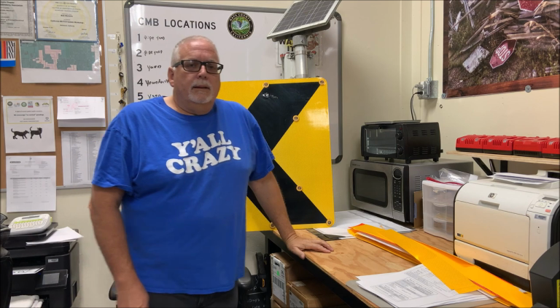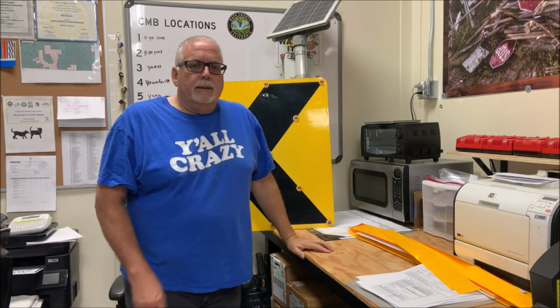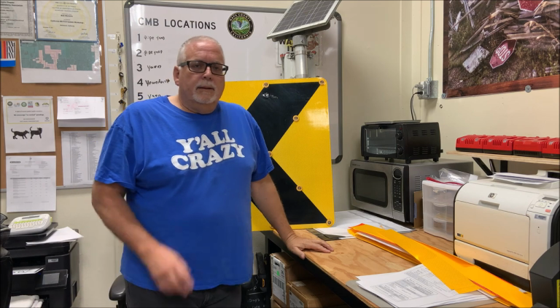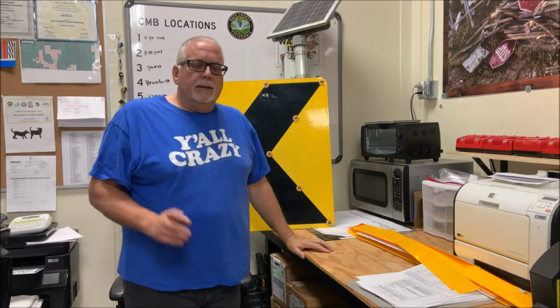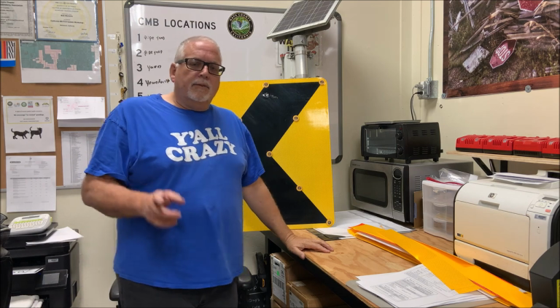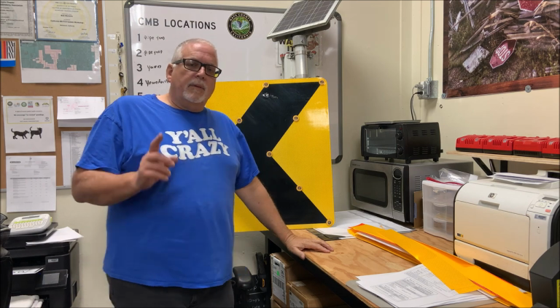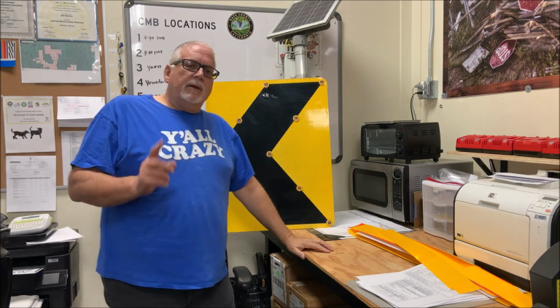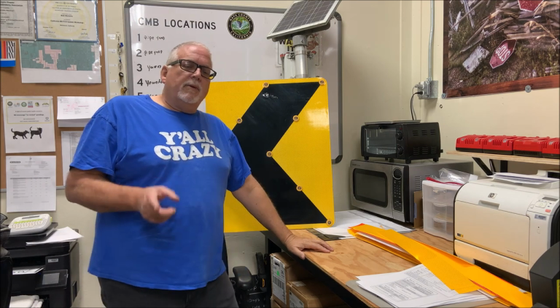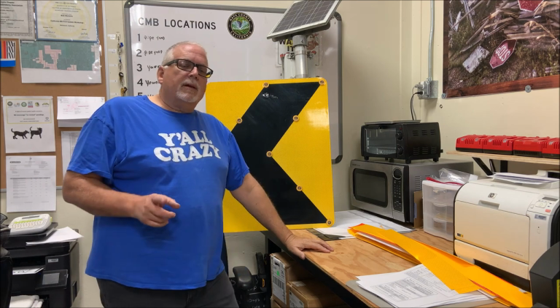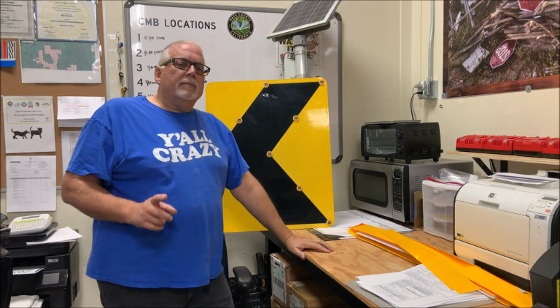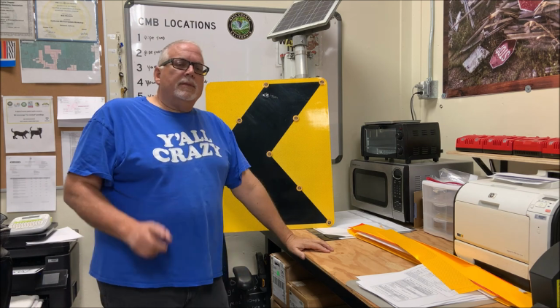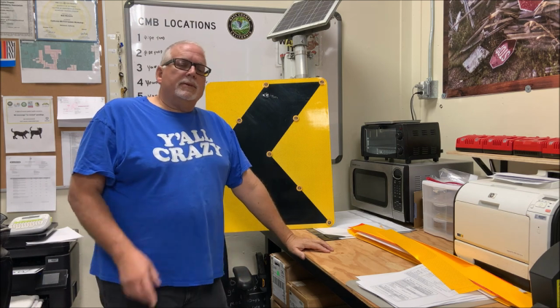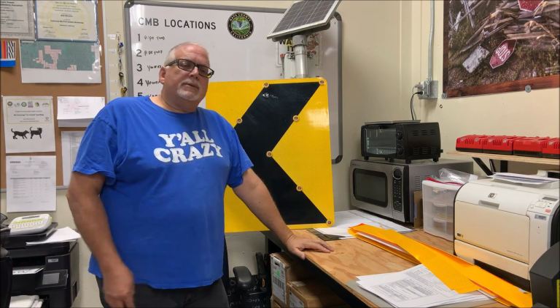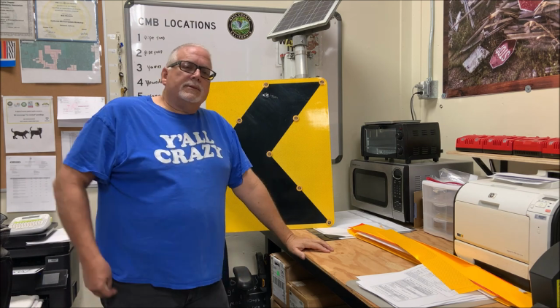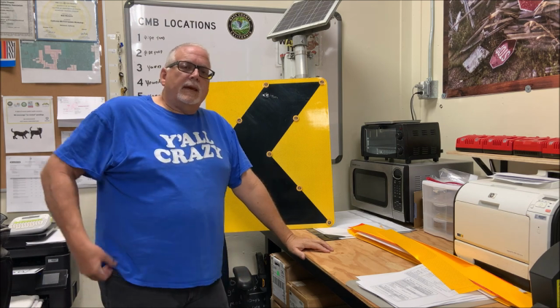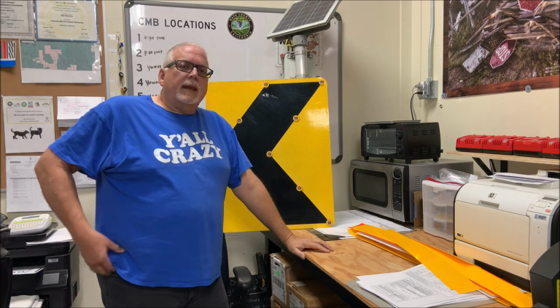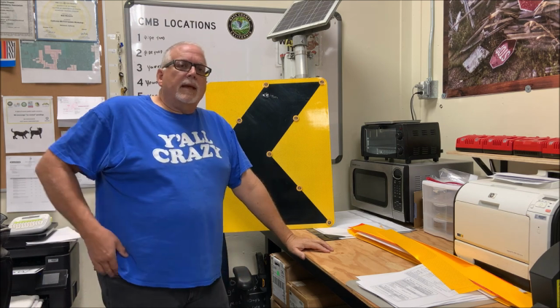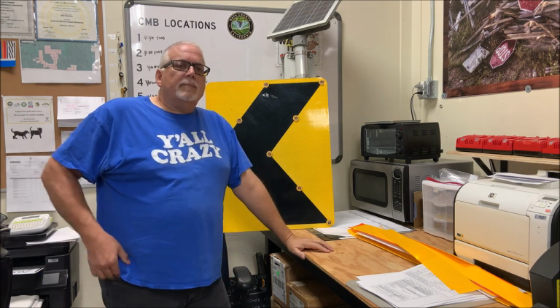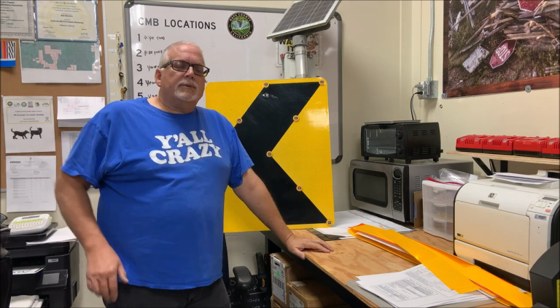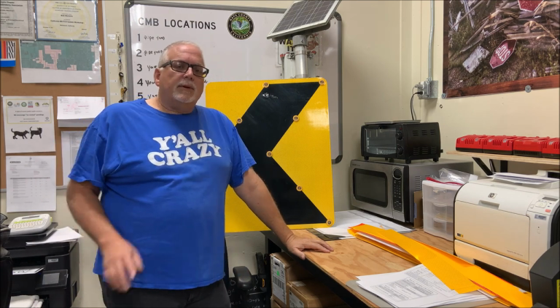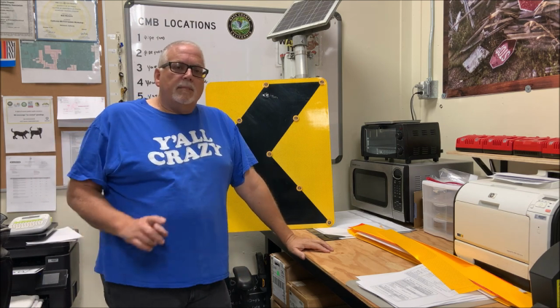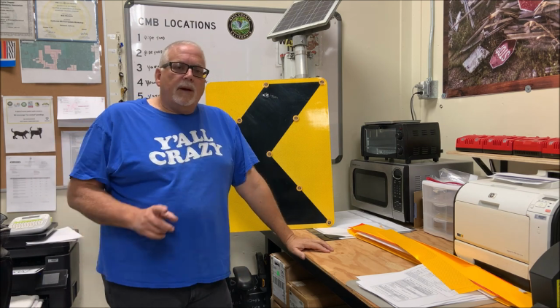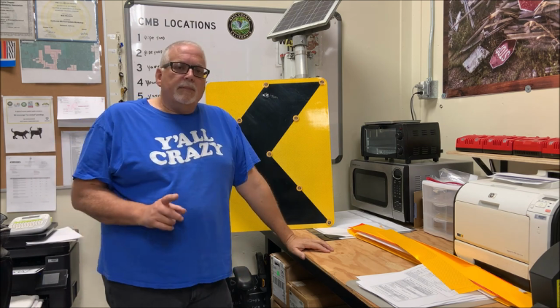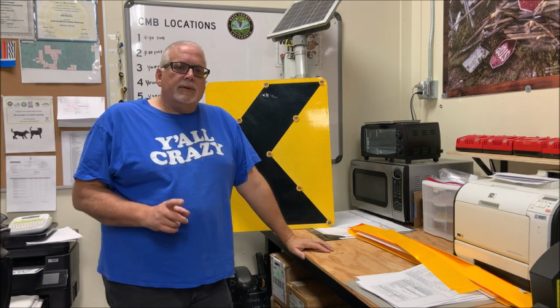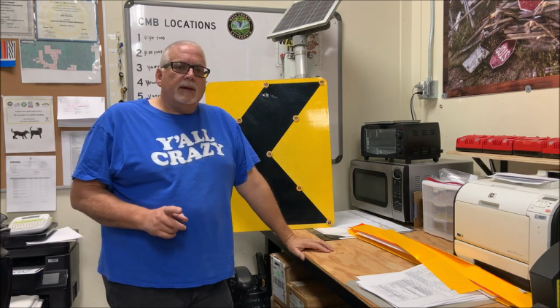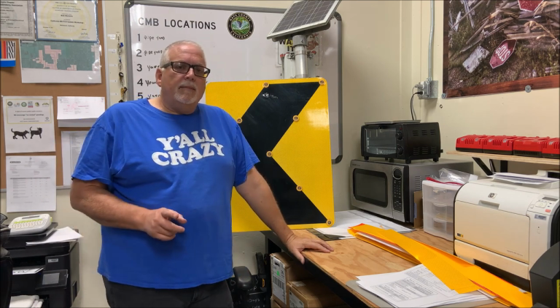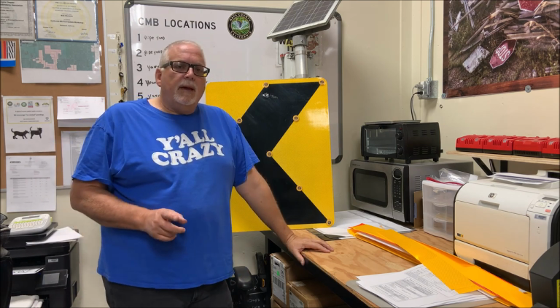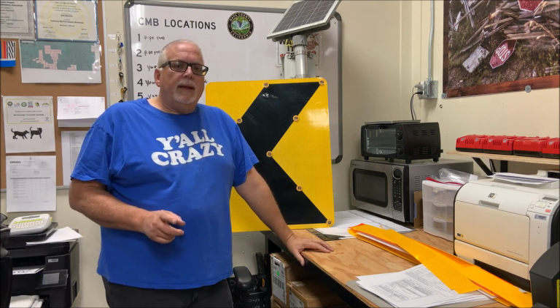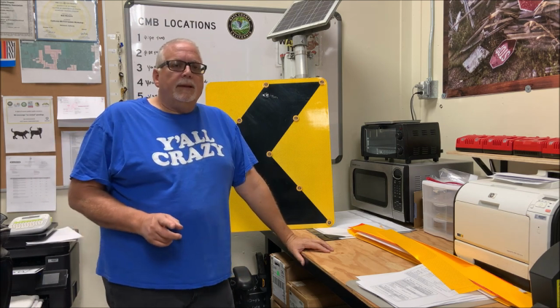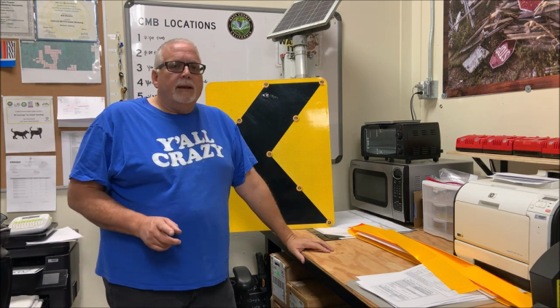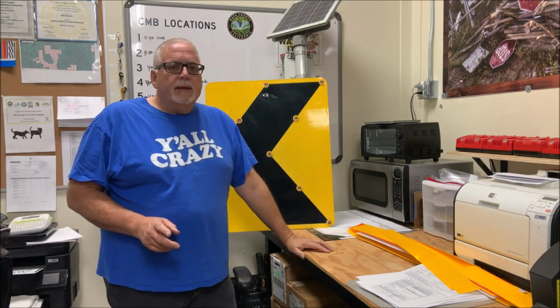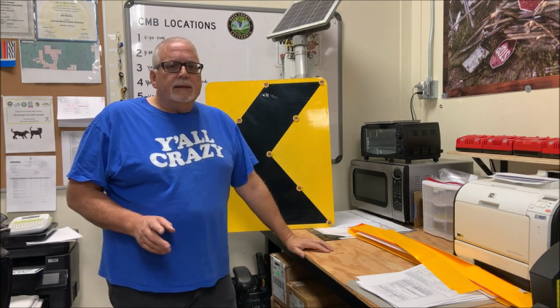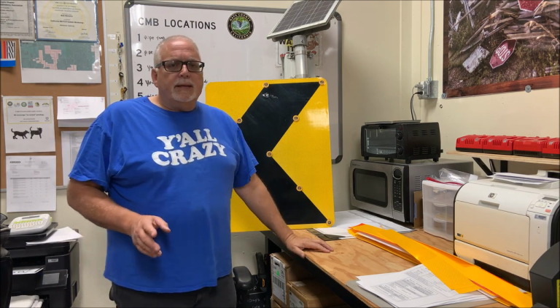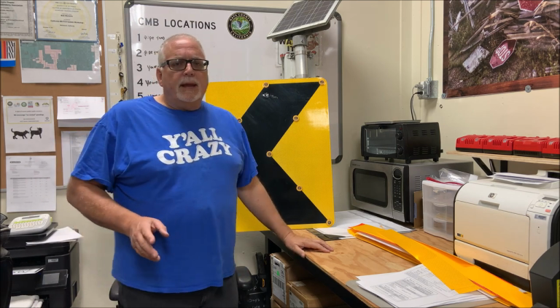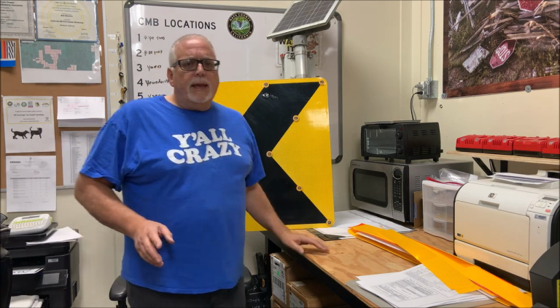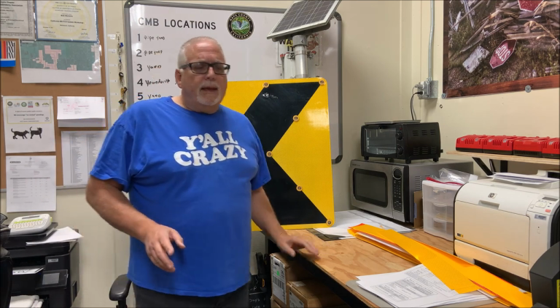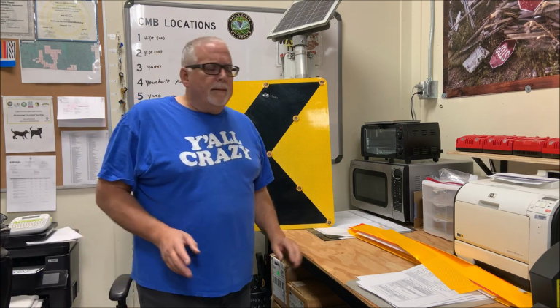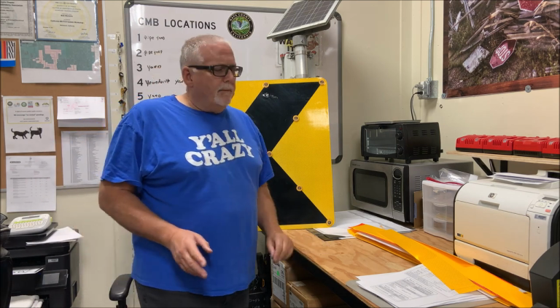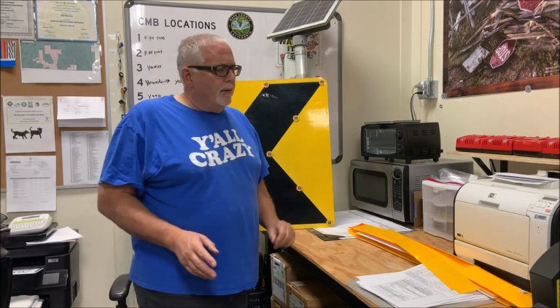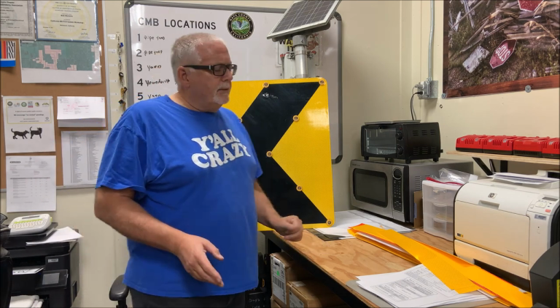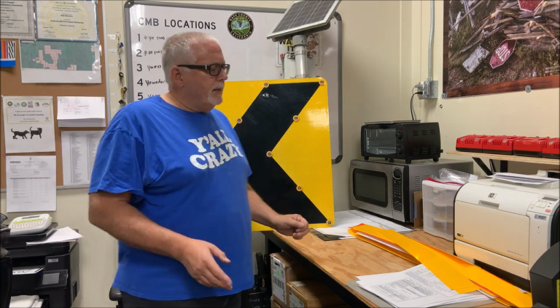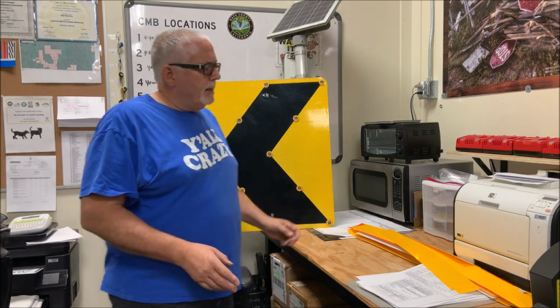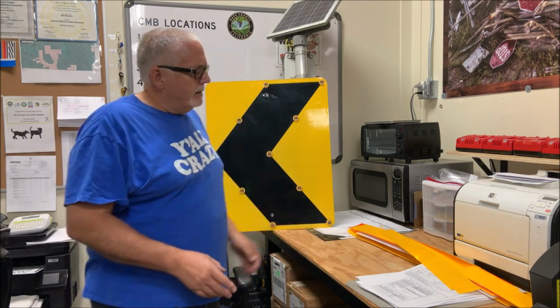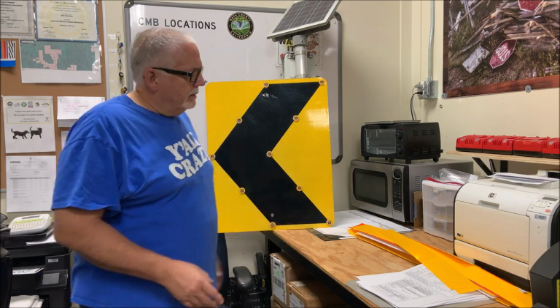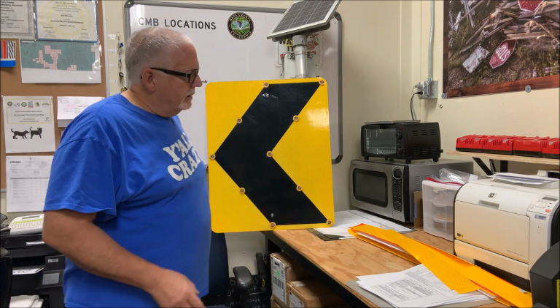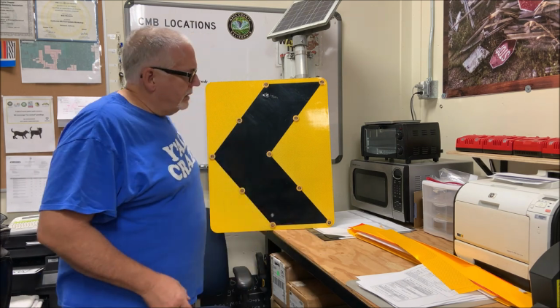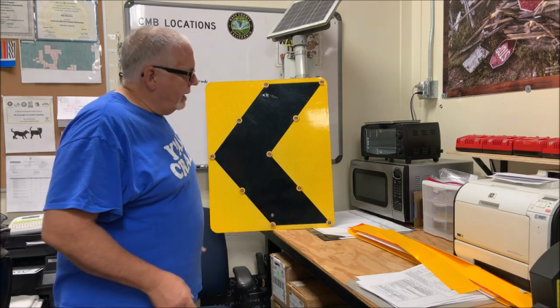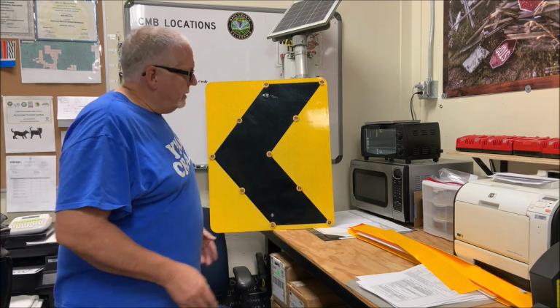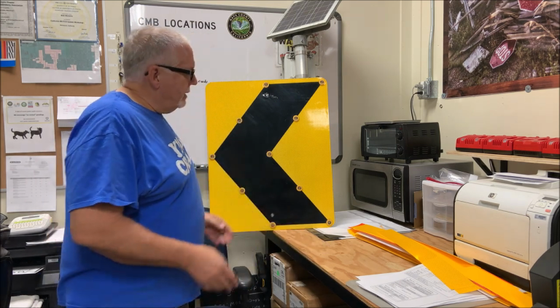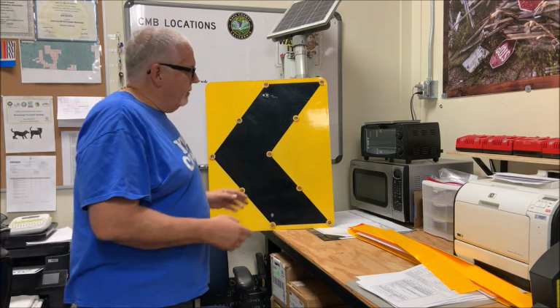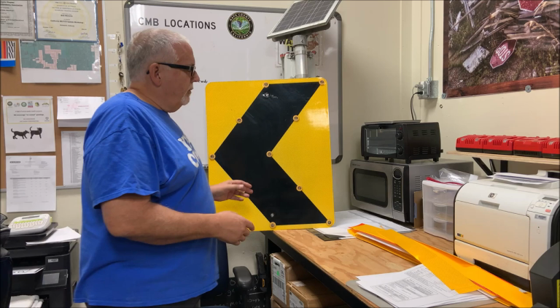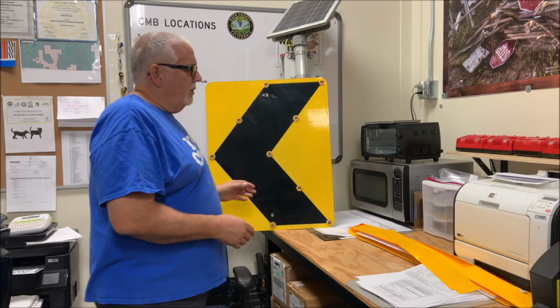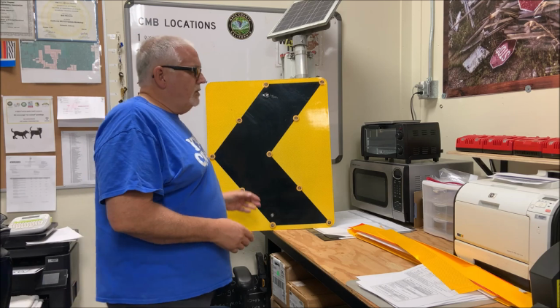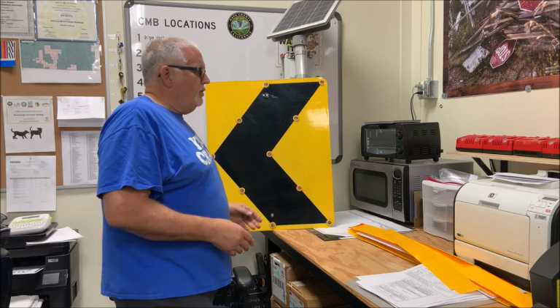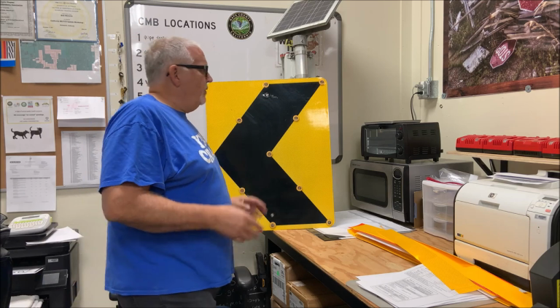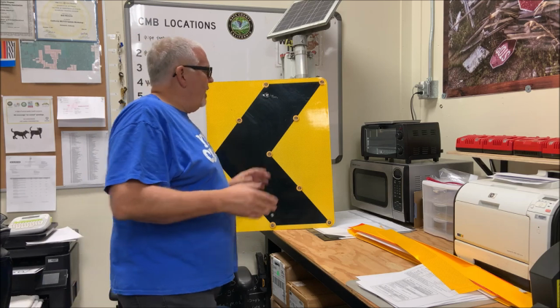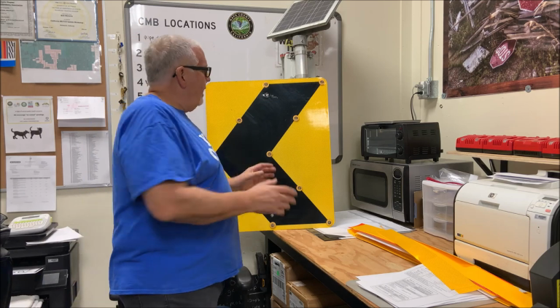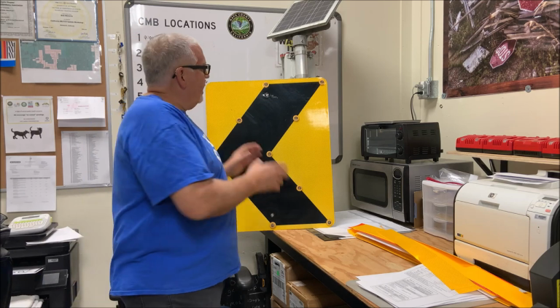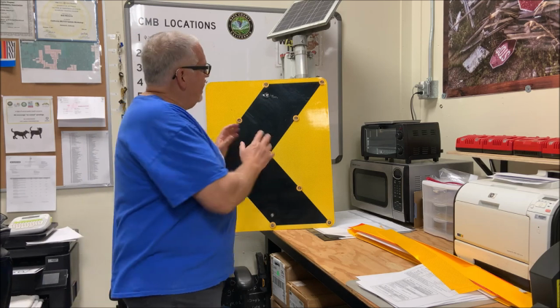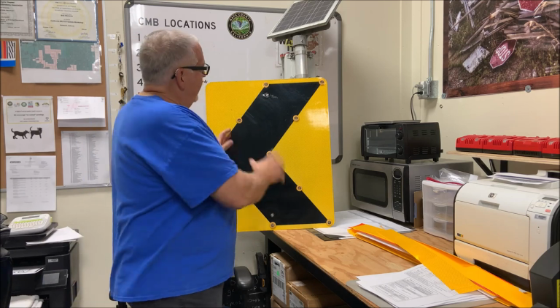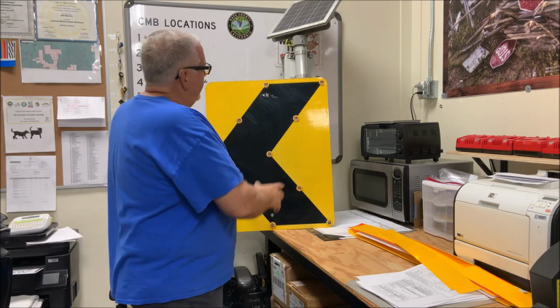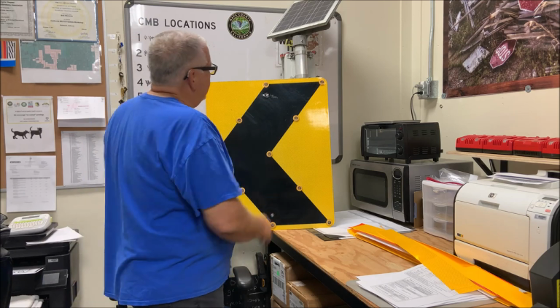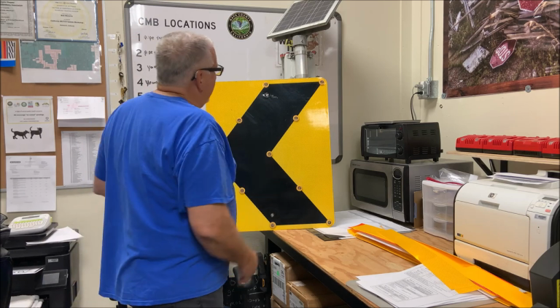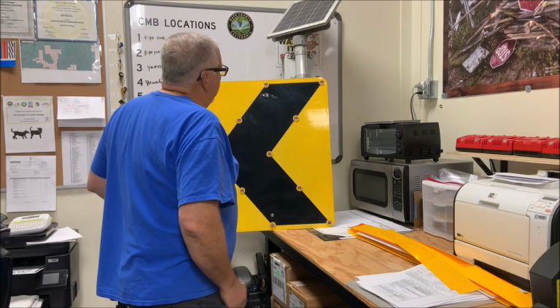Hello everybody, welcome to this exciting episode of Bob the Sci-Man. Today we're going to take a little look at rejuvenating a sign.